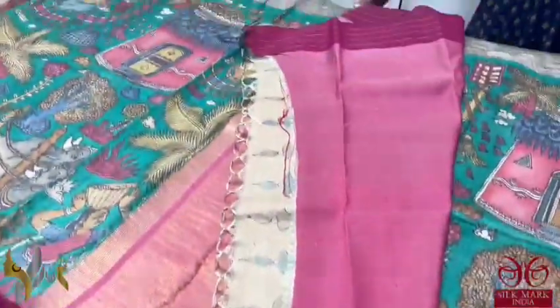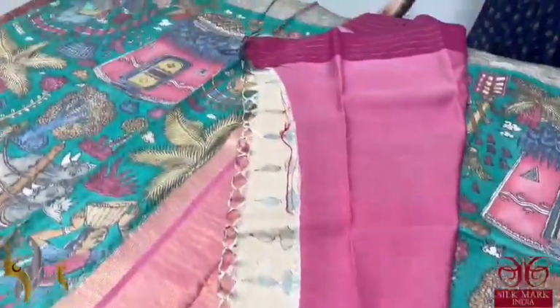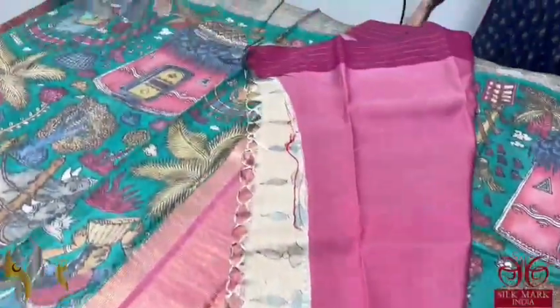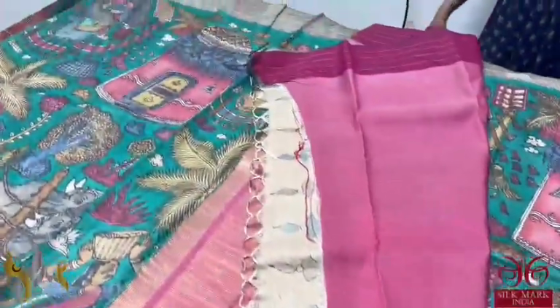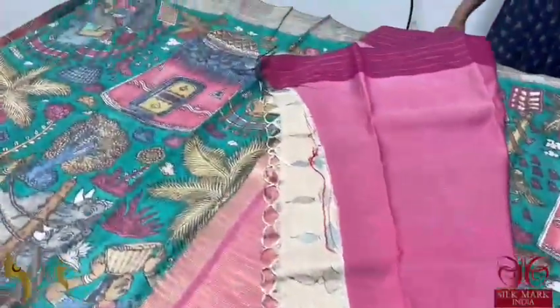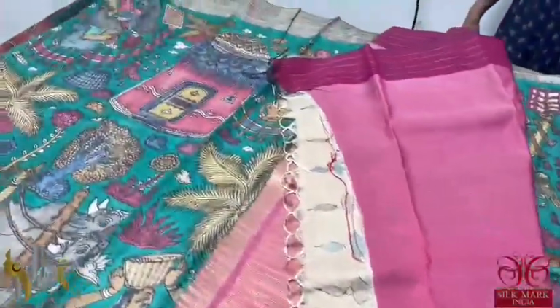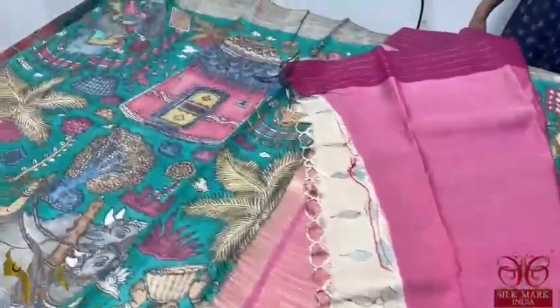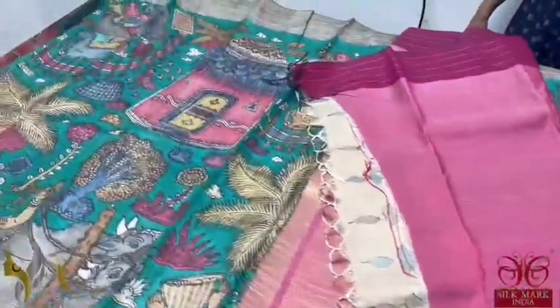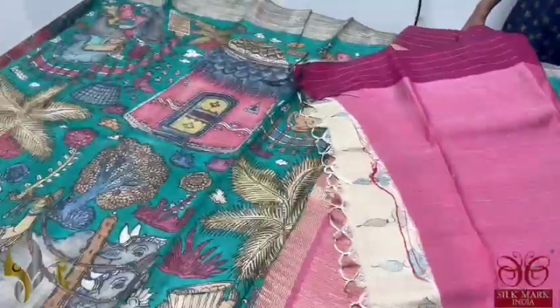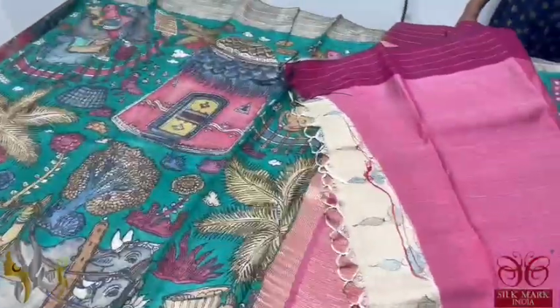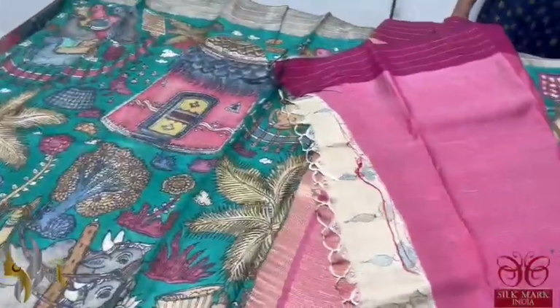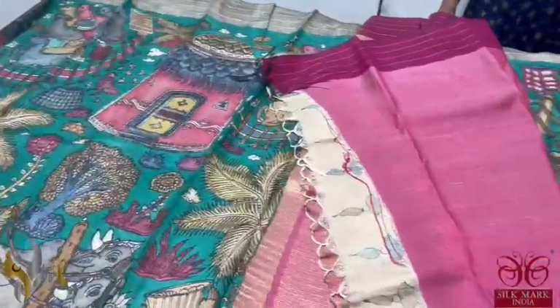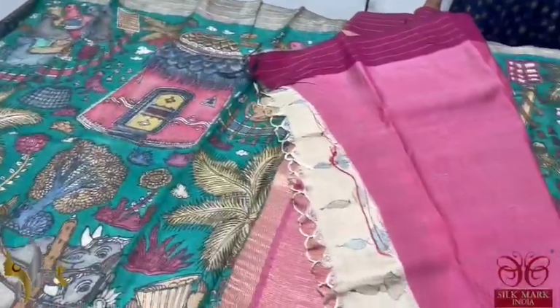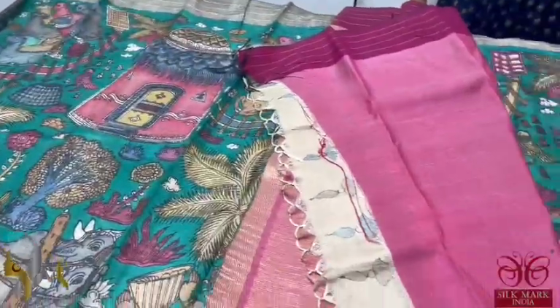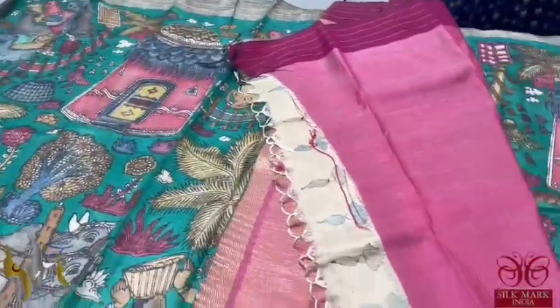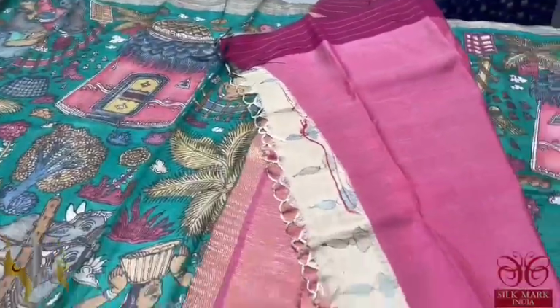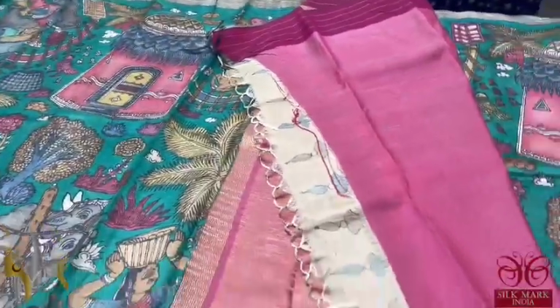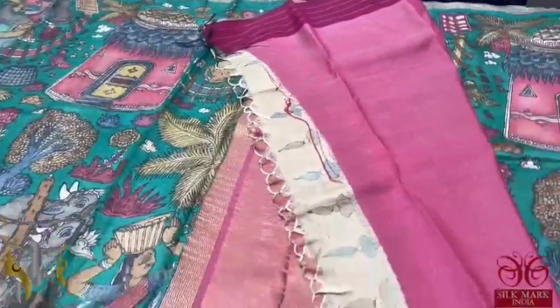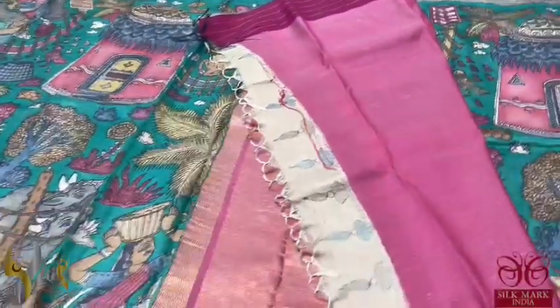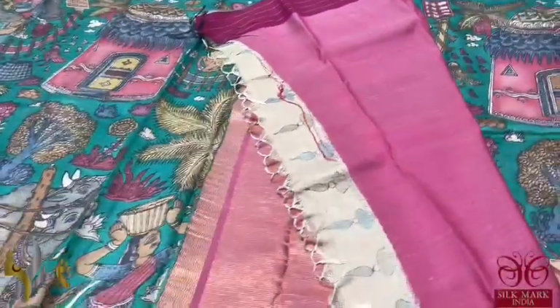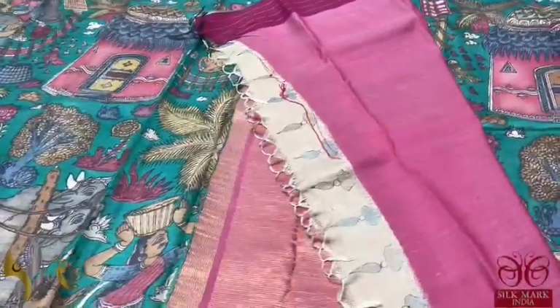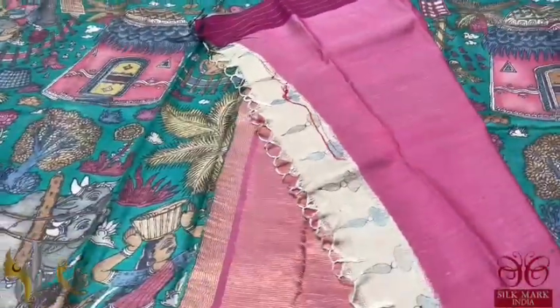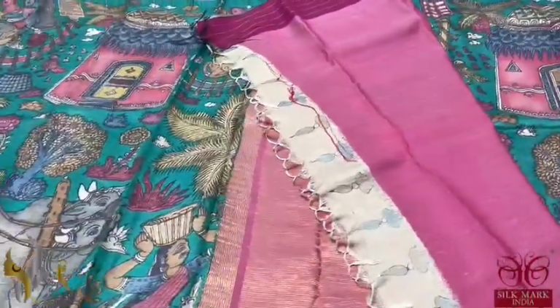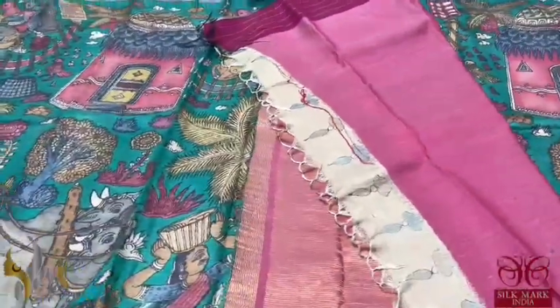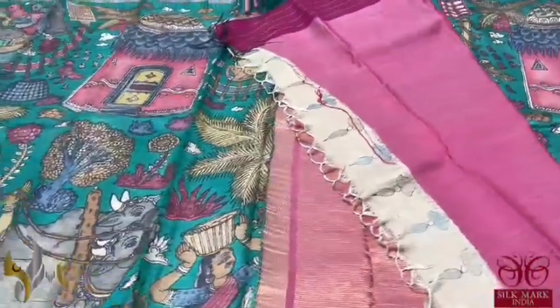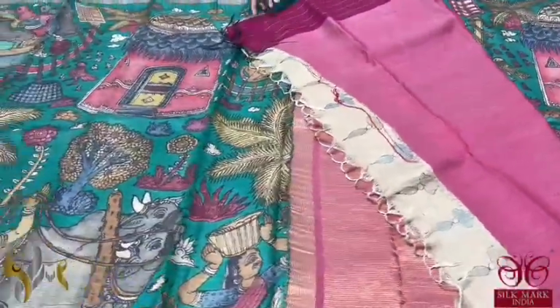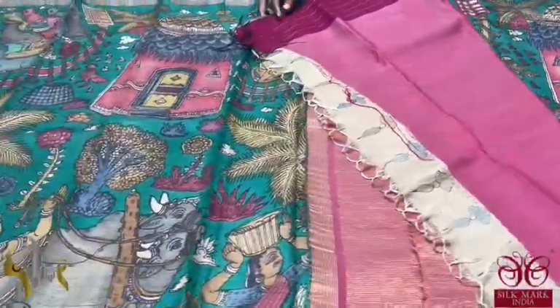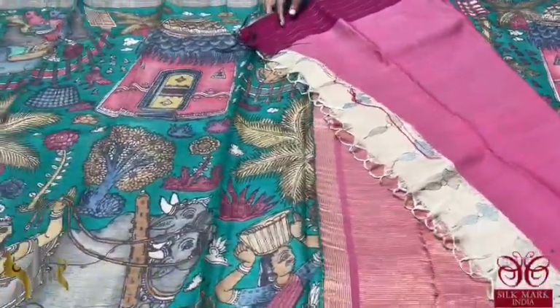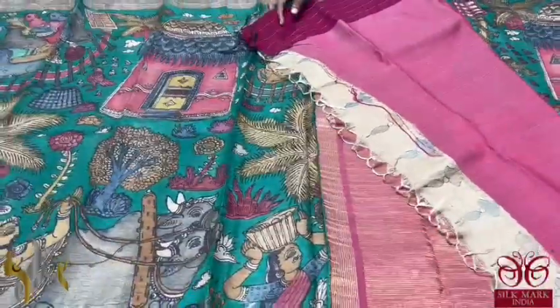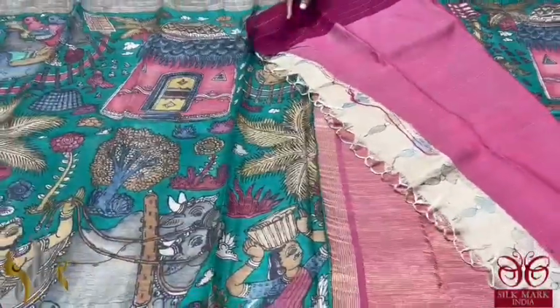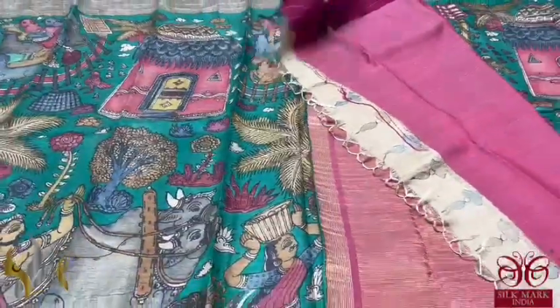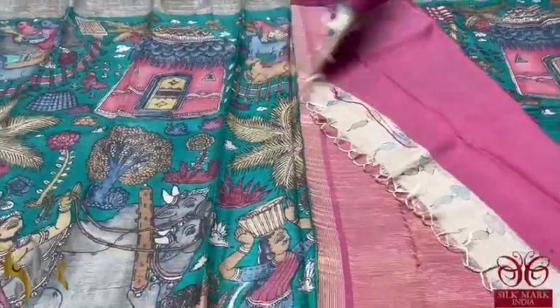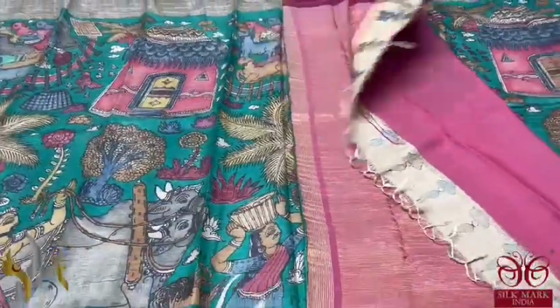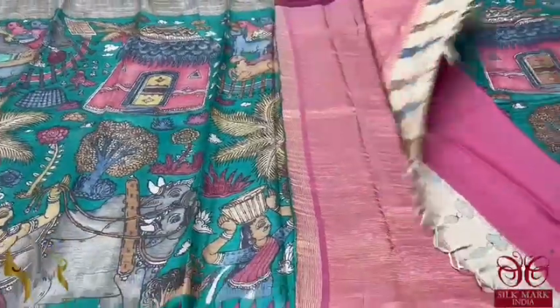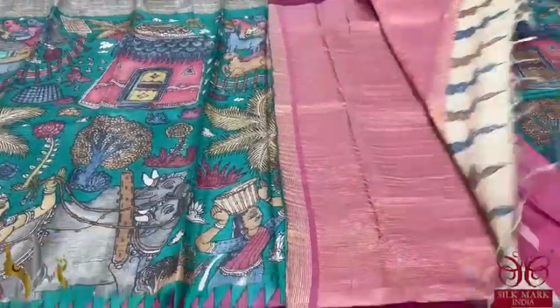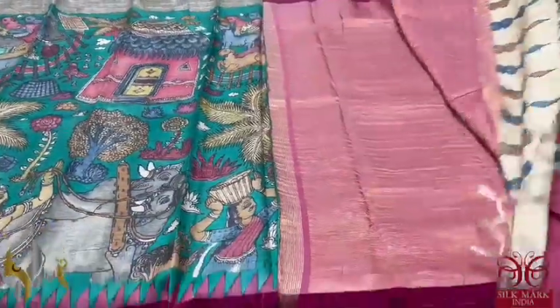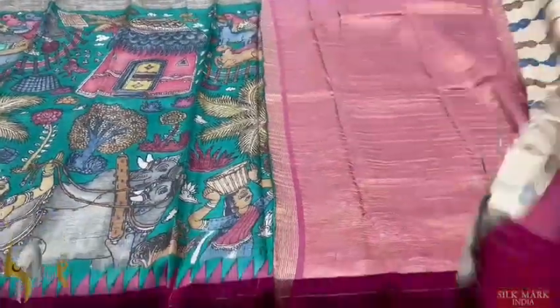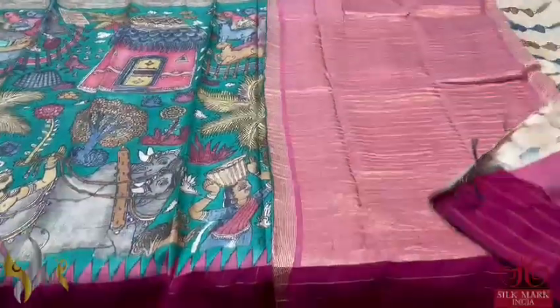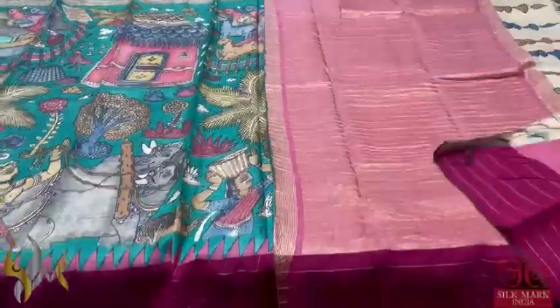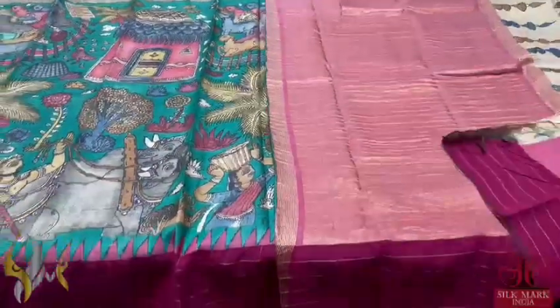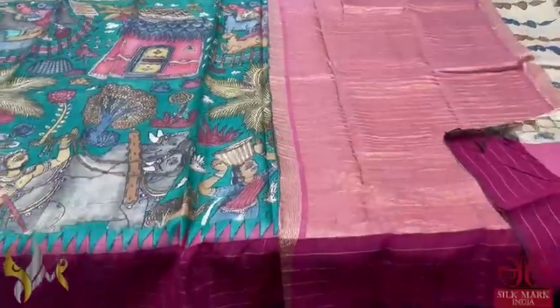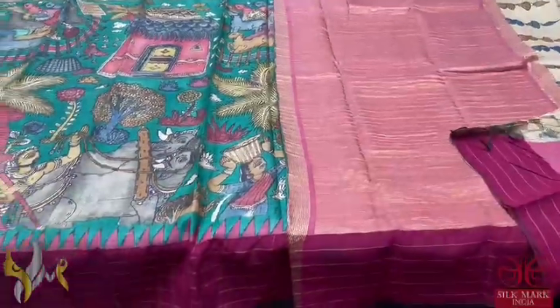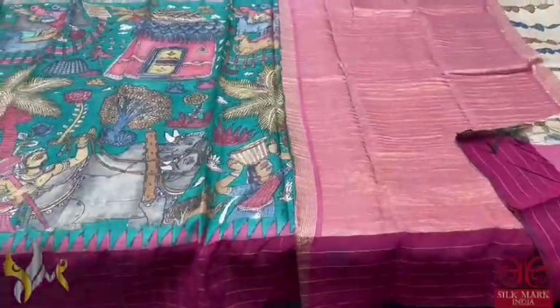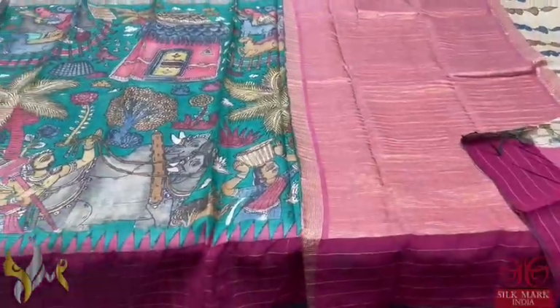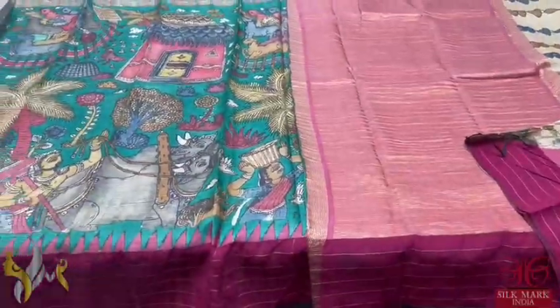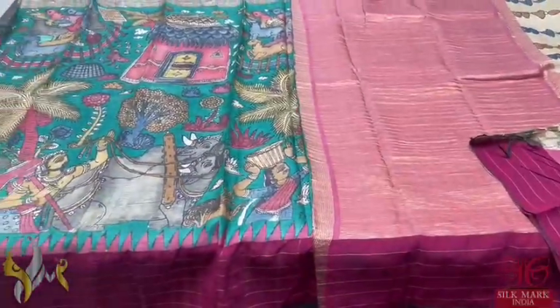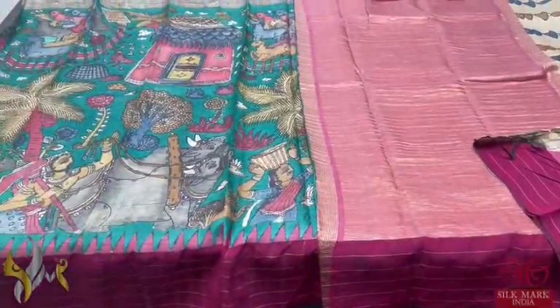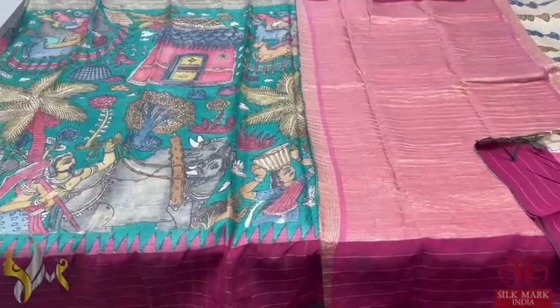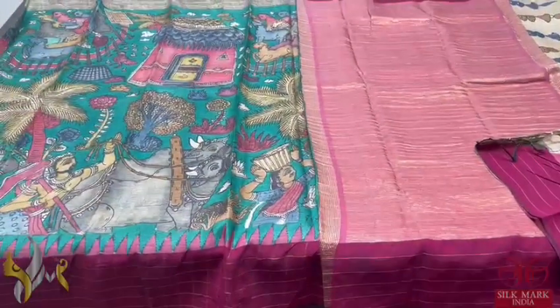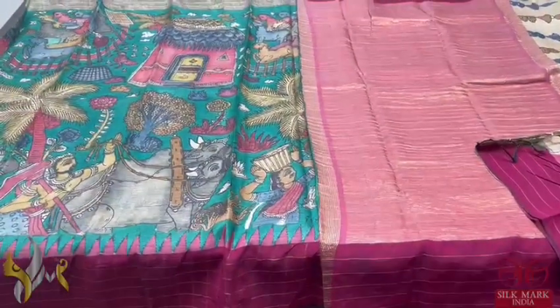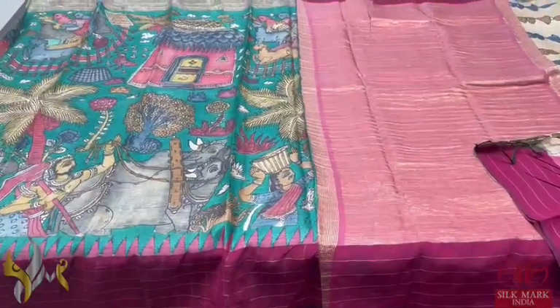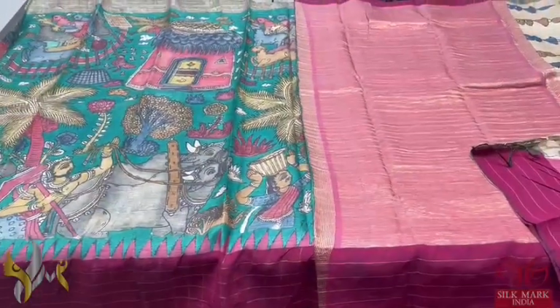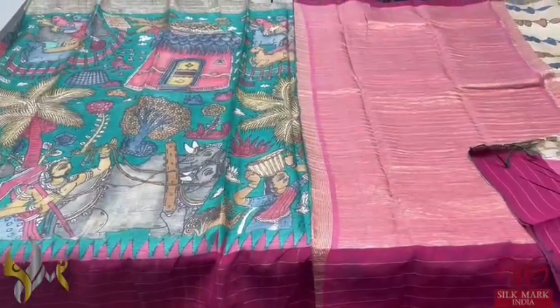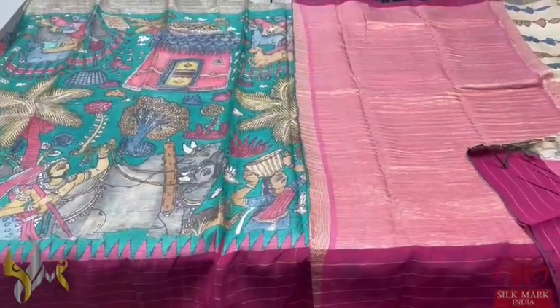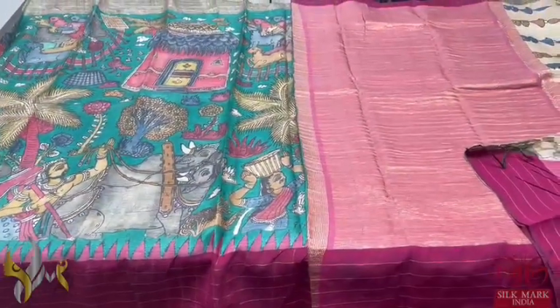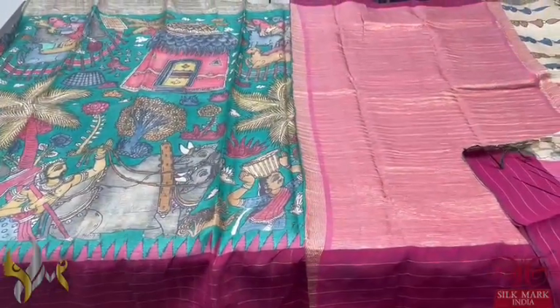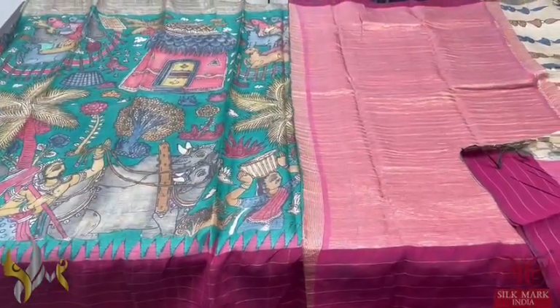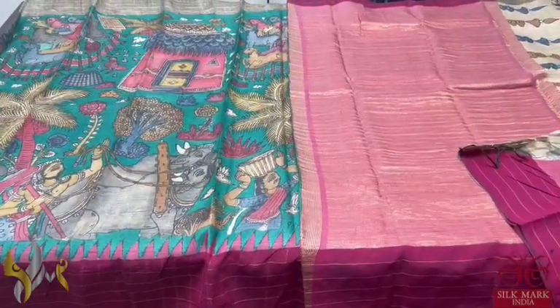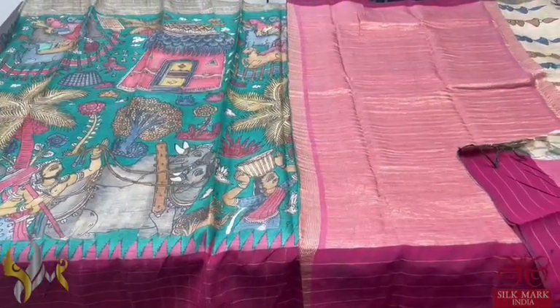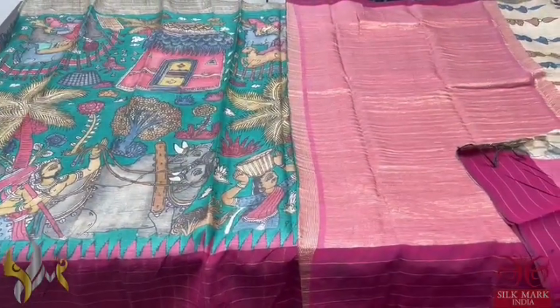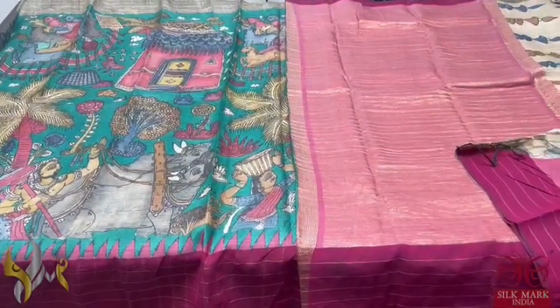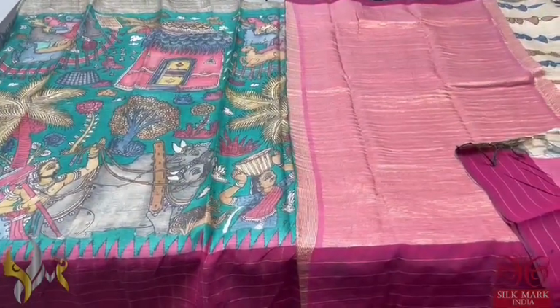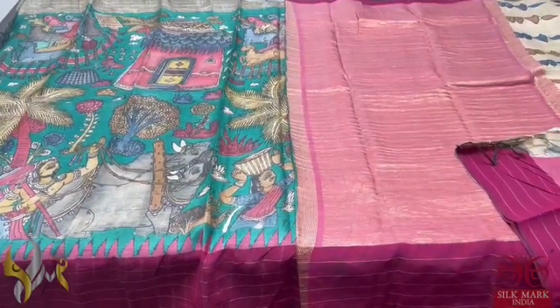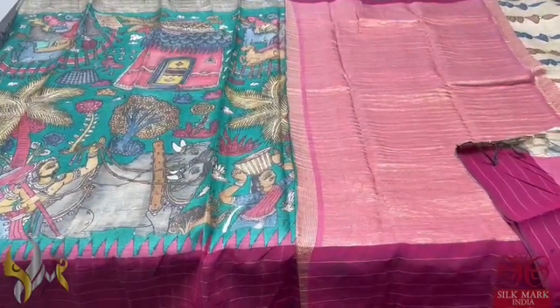Excellent sari — very beautiful Penkalam Kari, completely hand-penned and painted using natural vegetable dyes, and it comes with authentic silk.